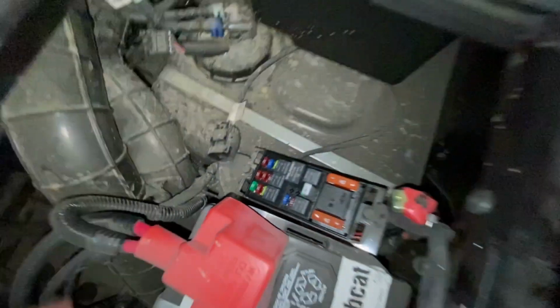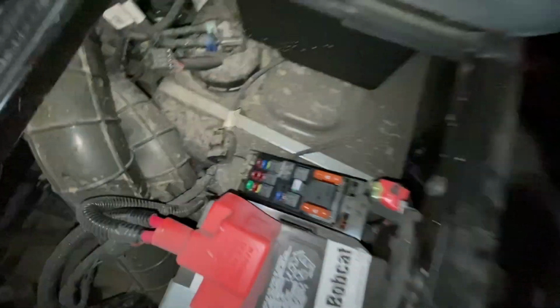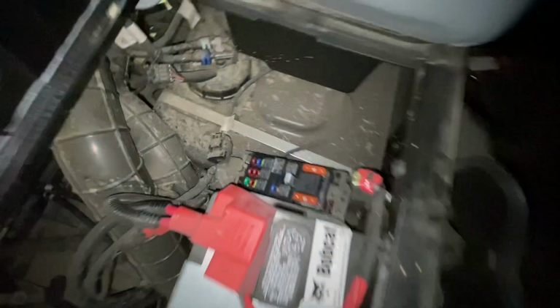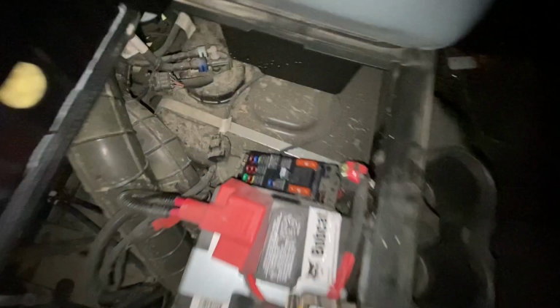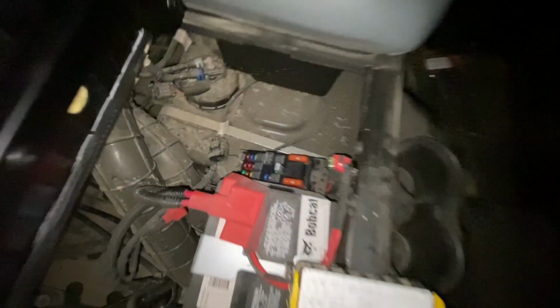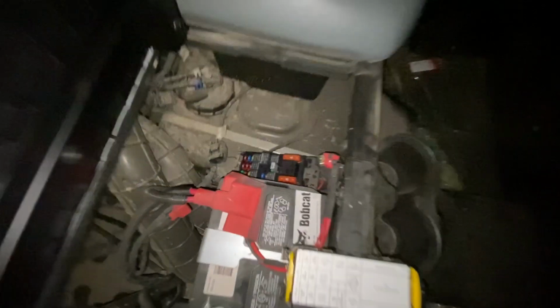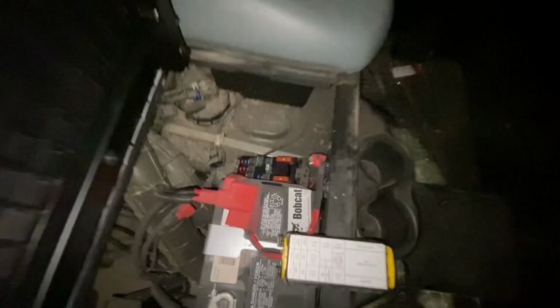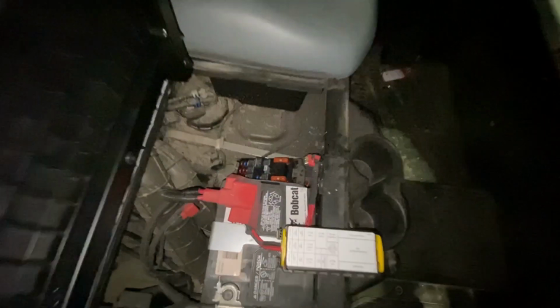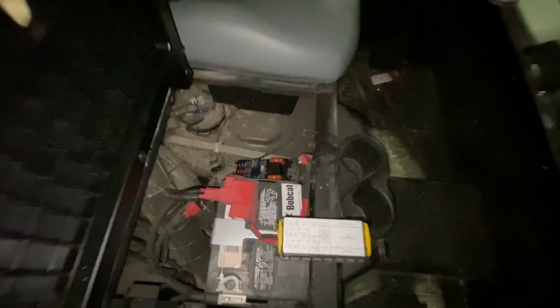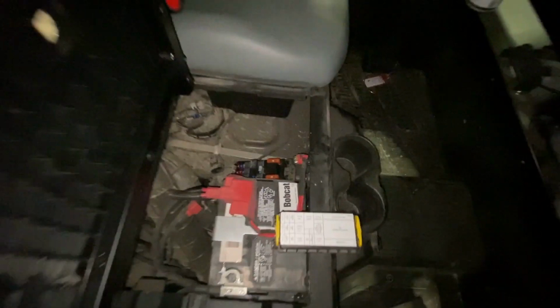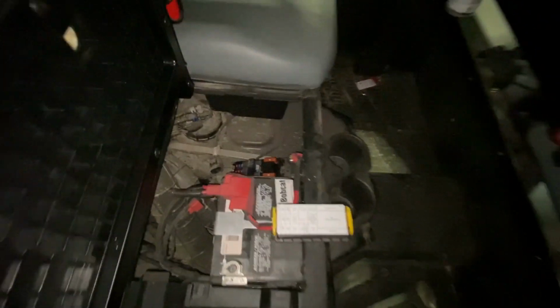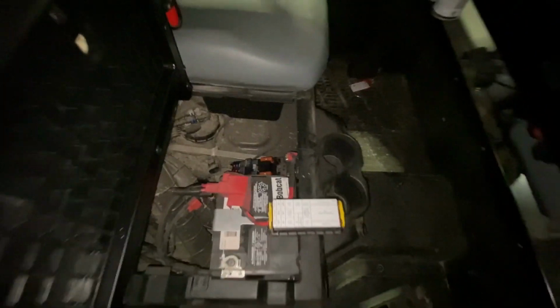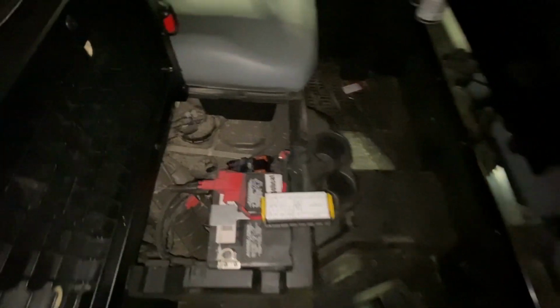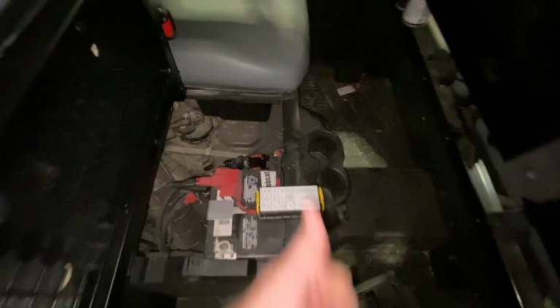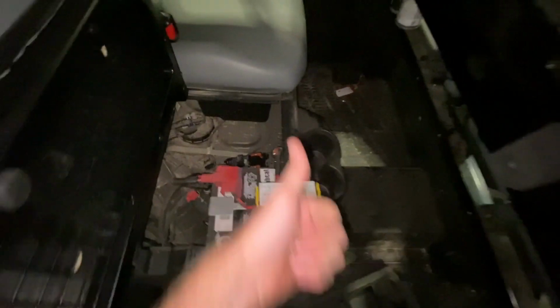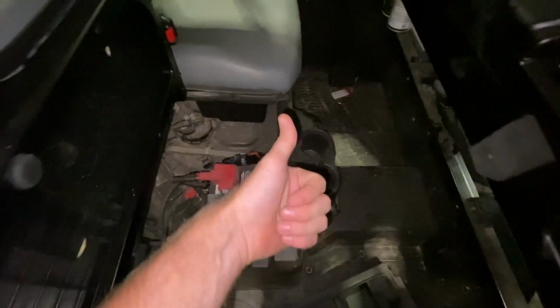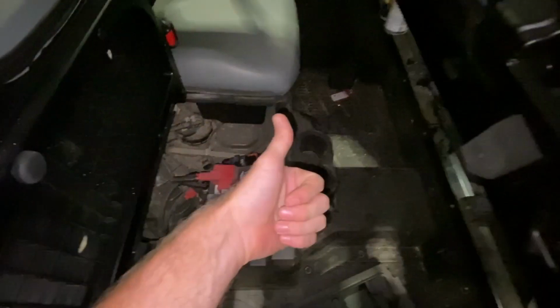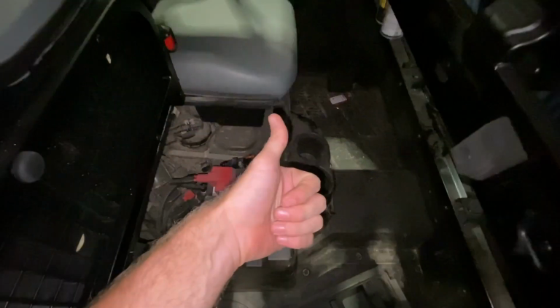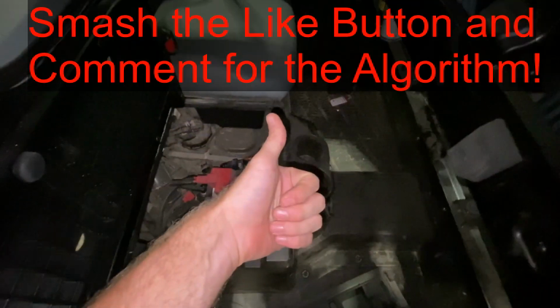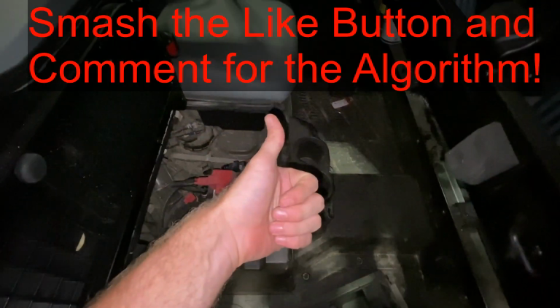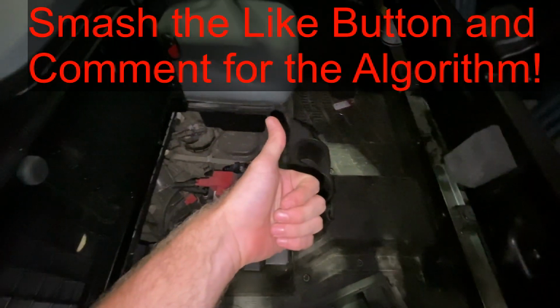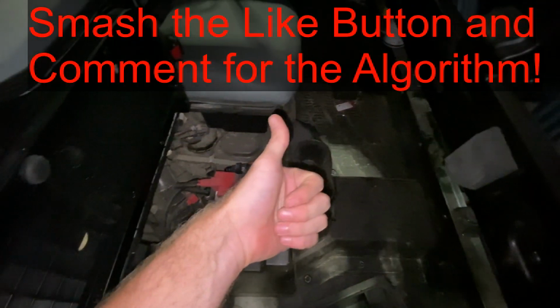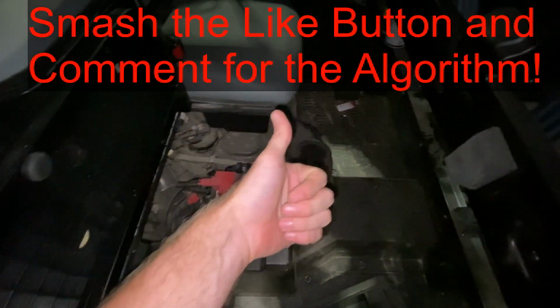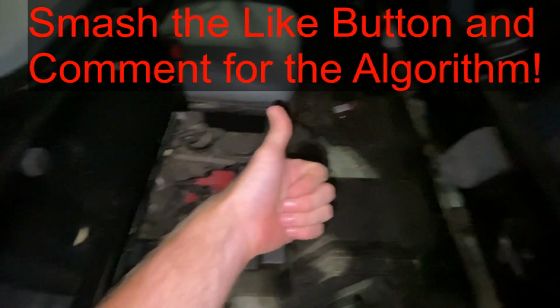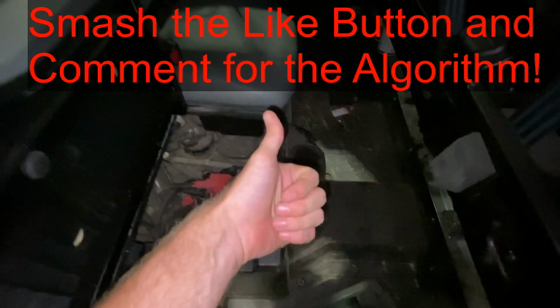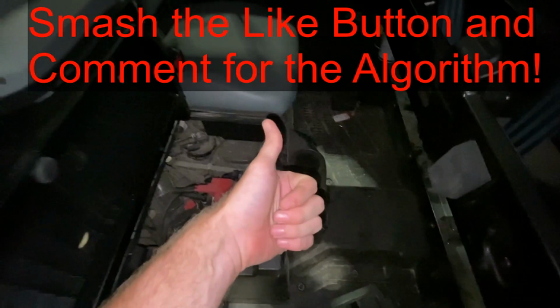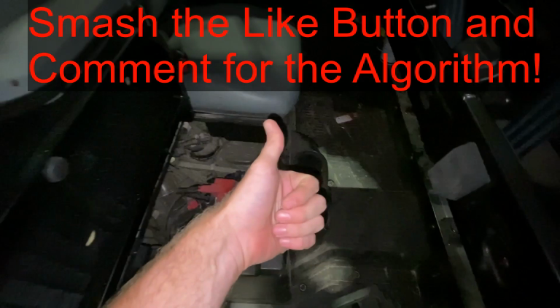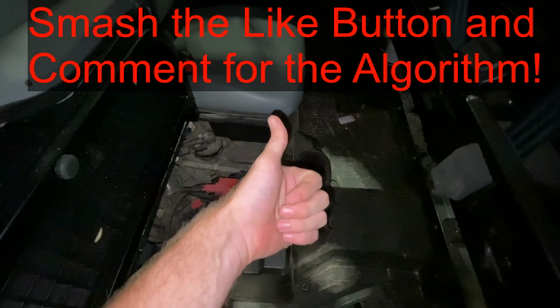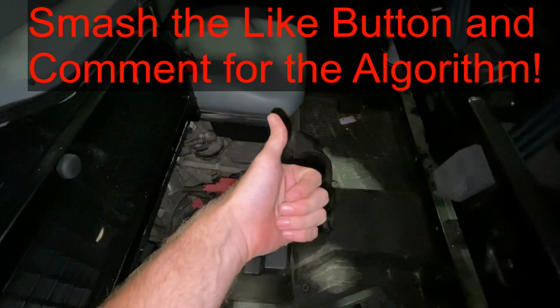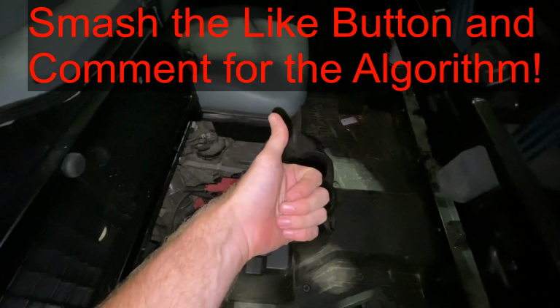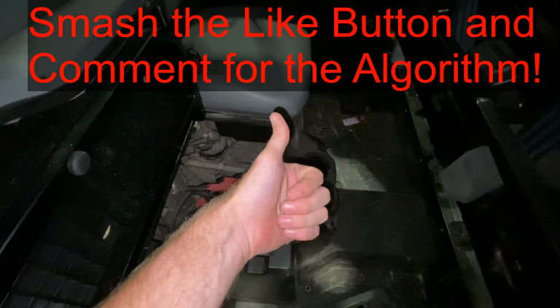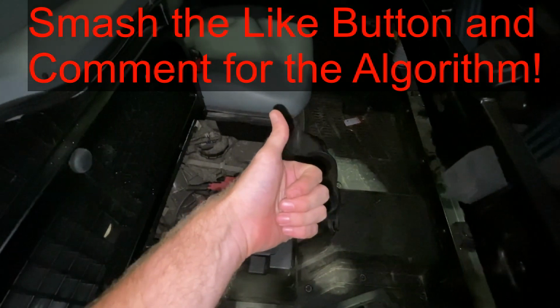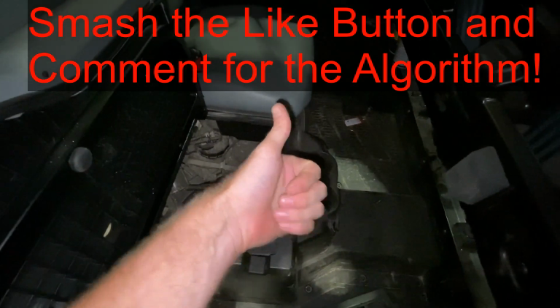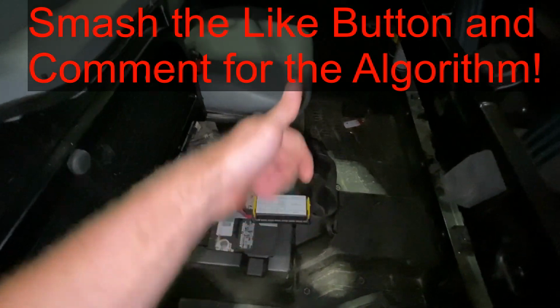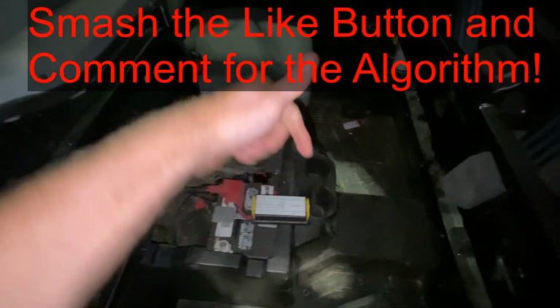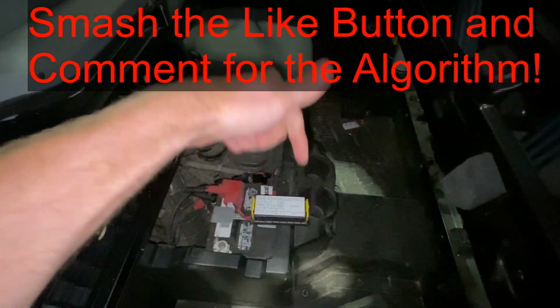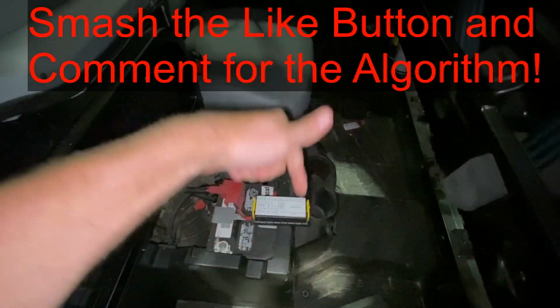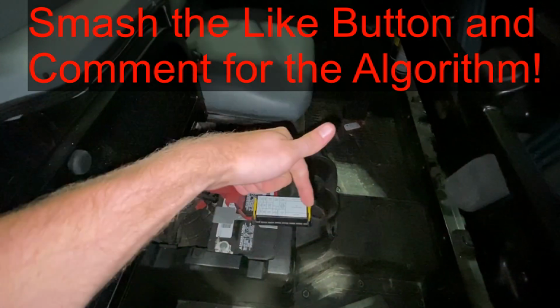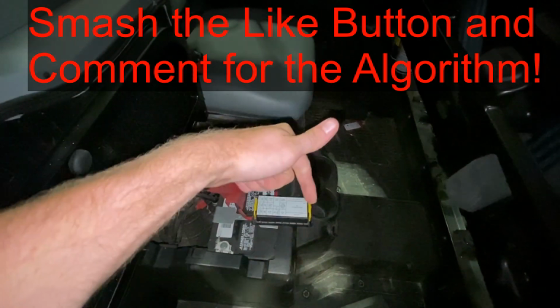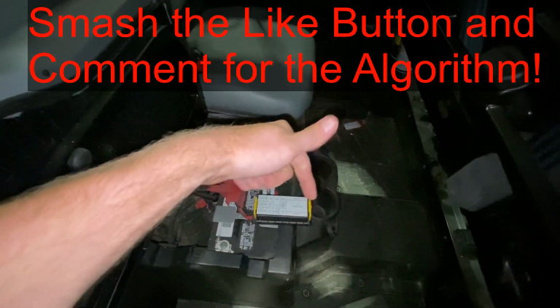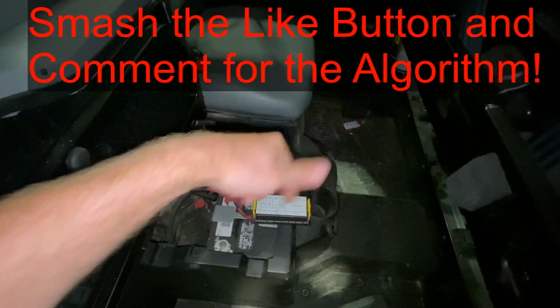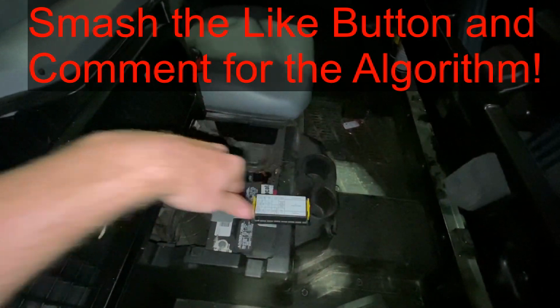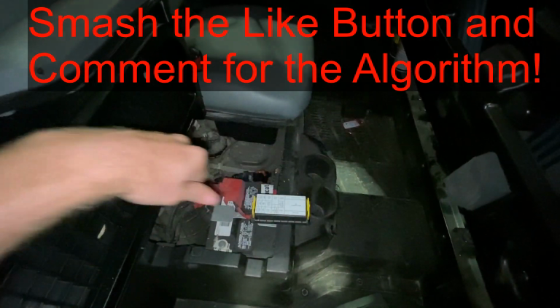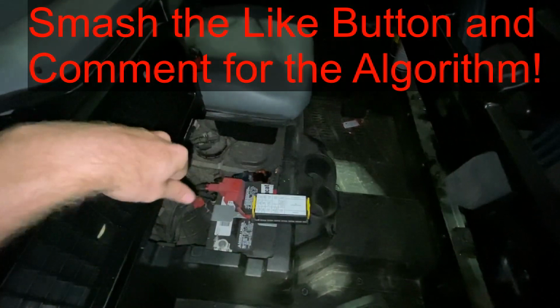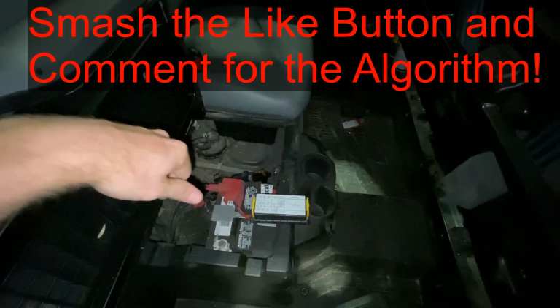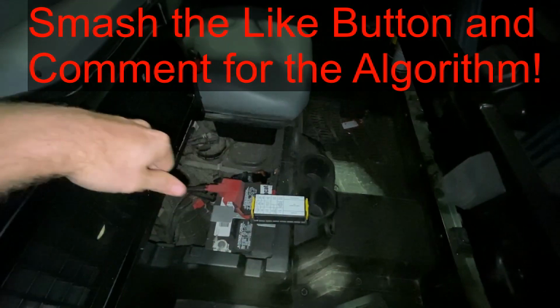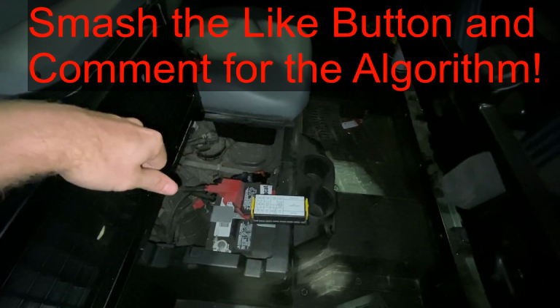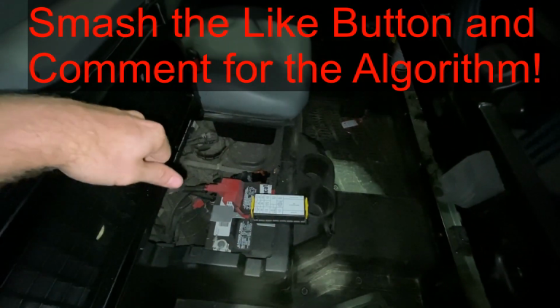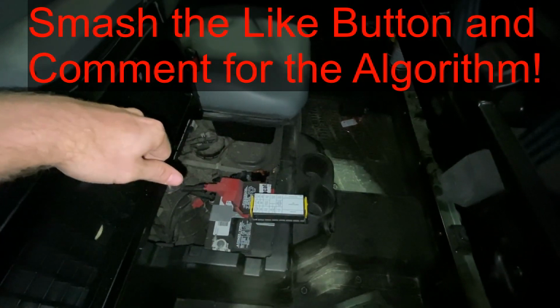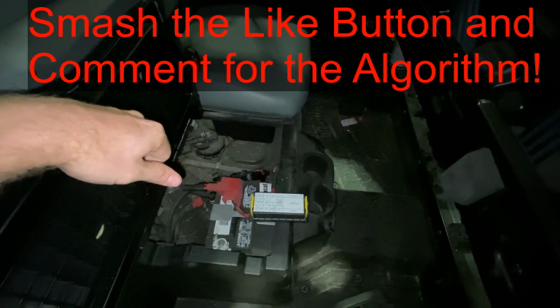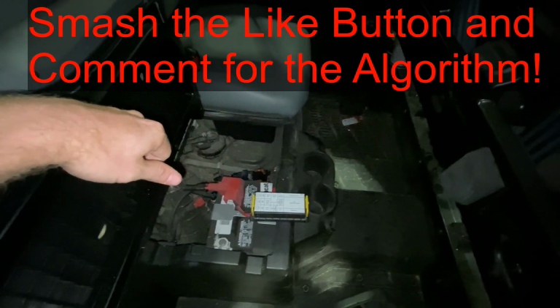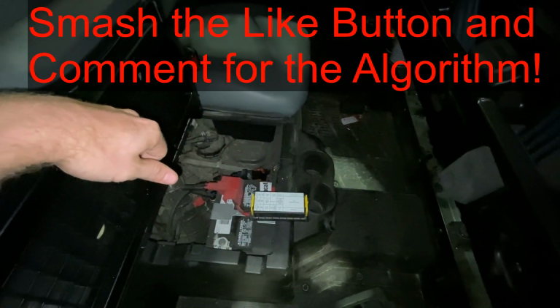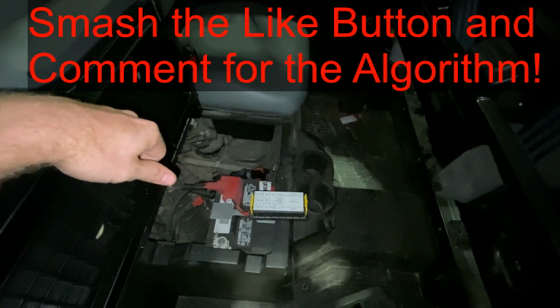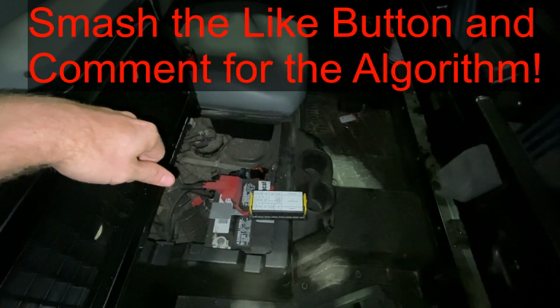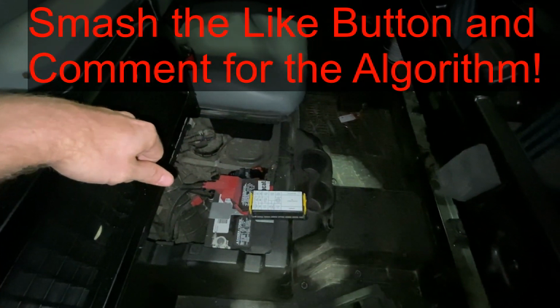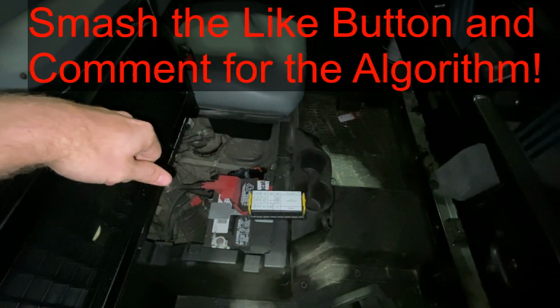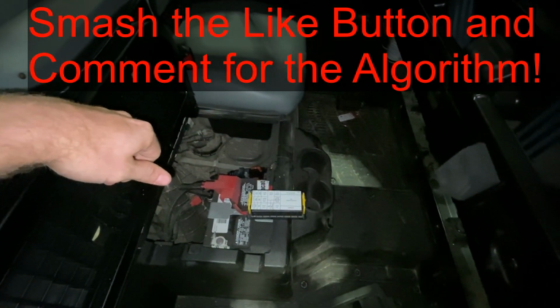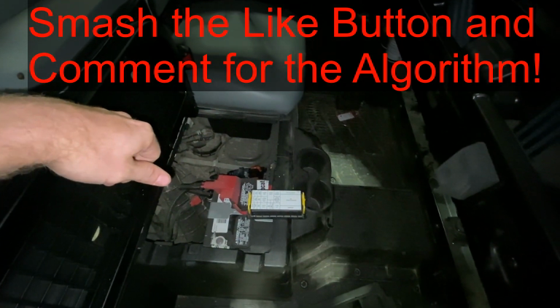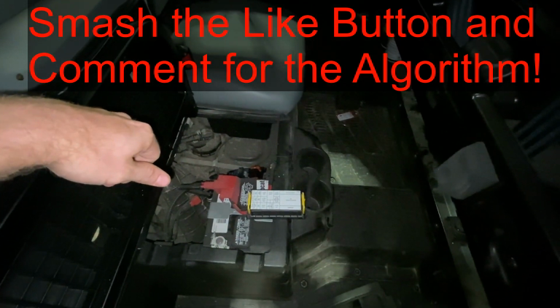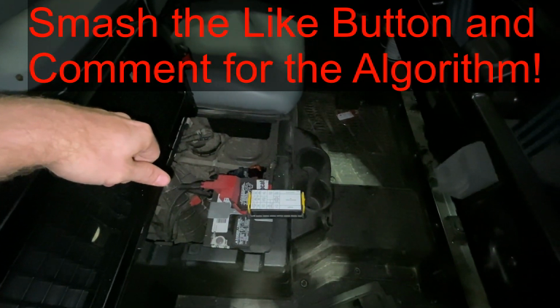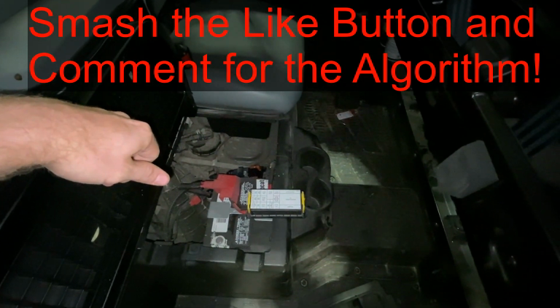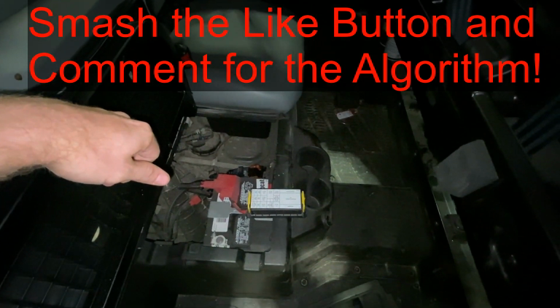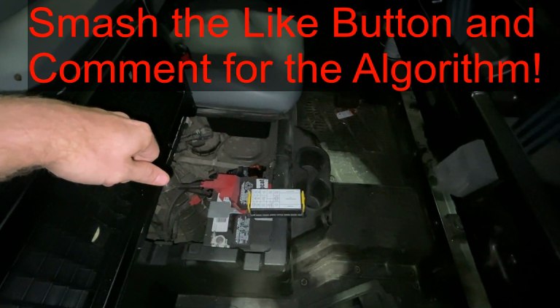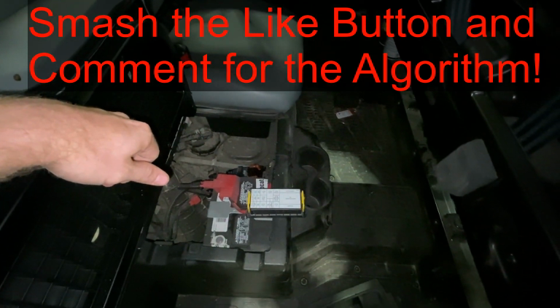If this video is helpful, smash that thumbs up button, leave a comment down below for the YouTube algorithm. Thank you for watching.